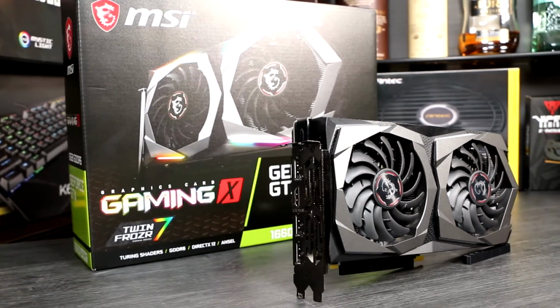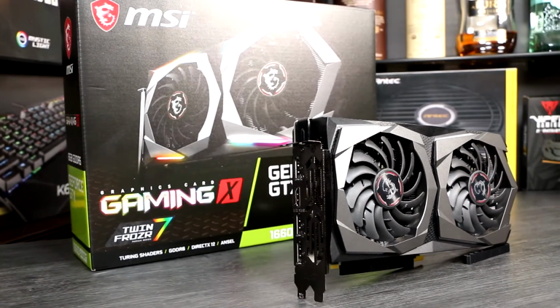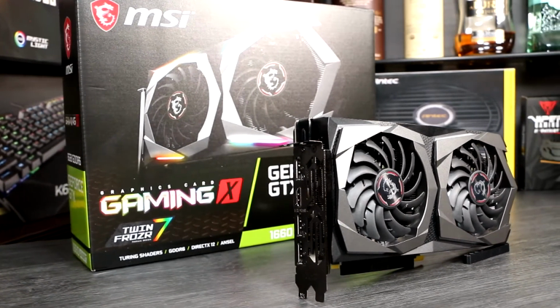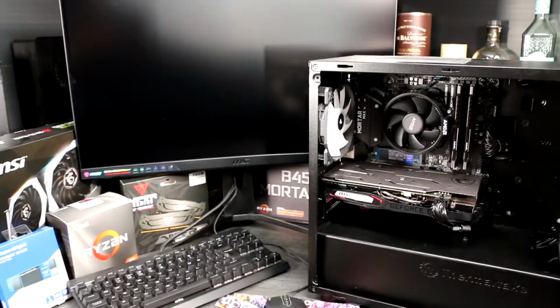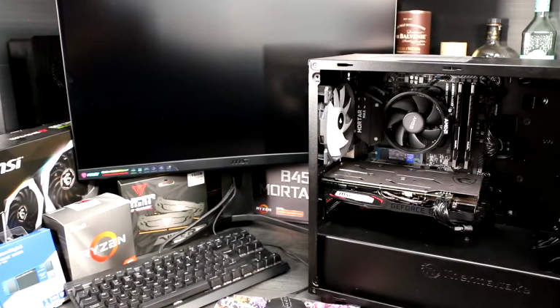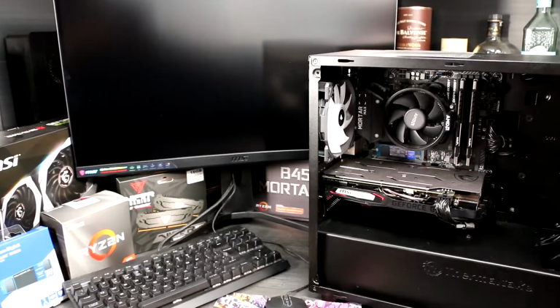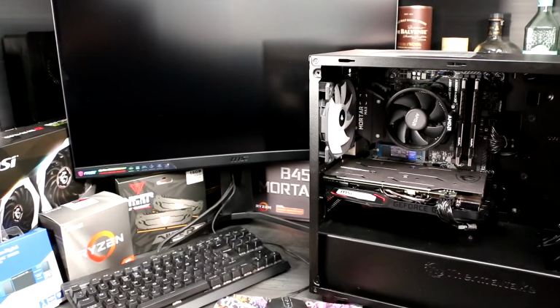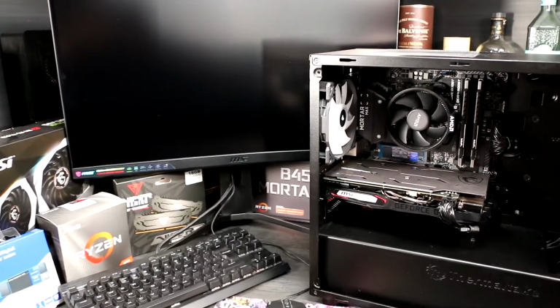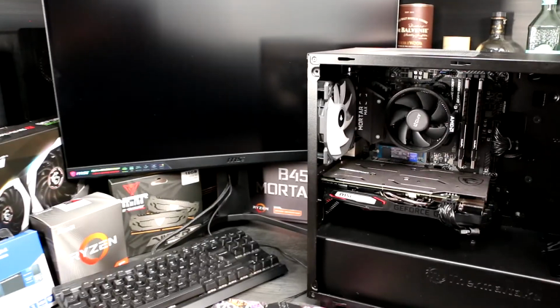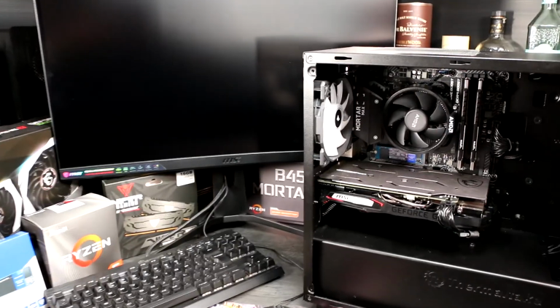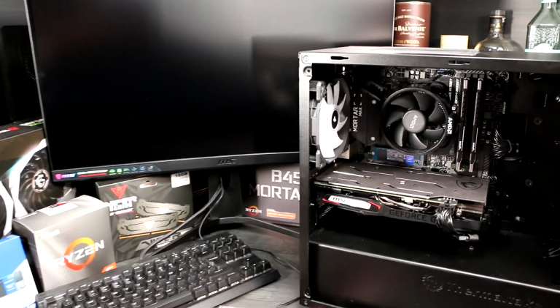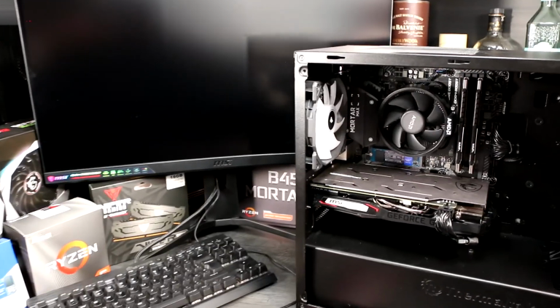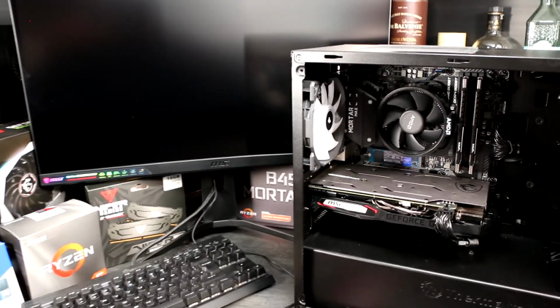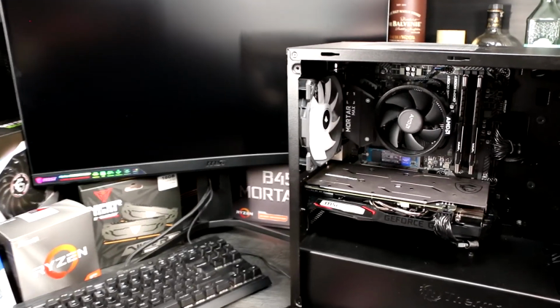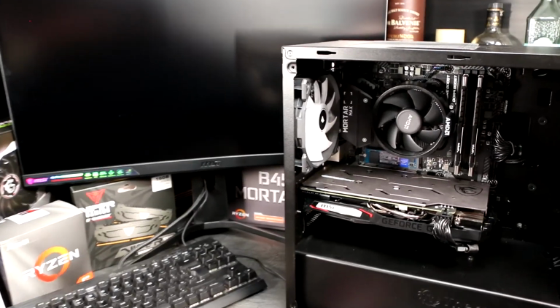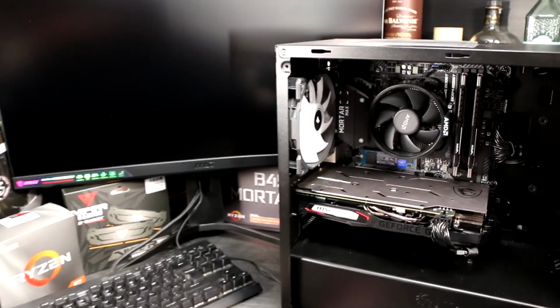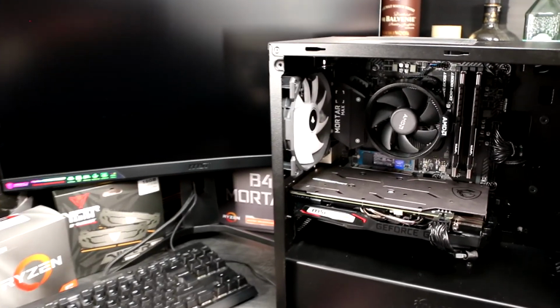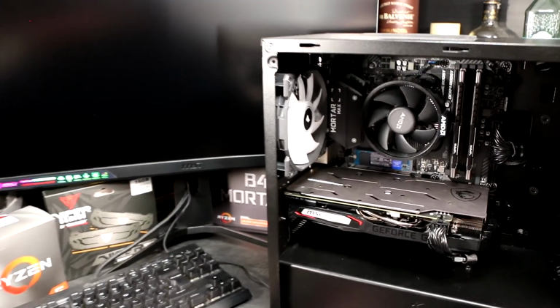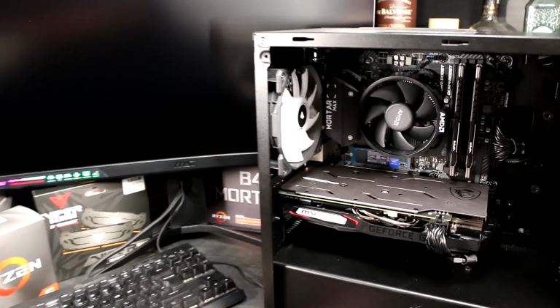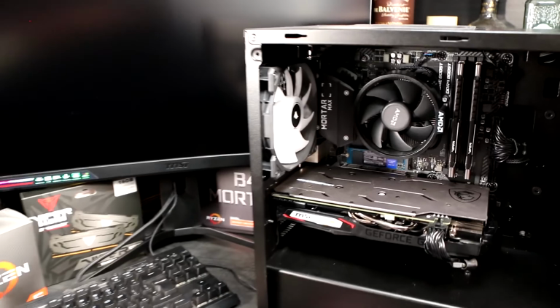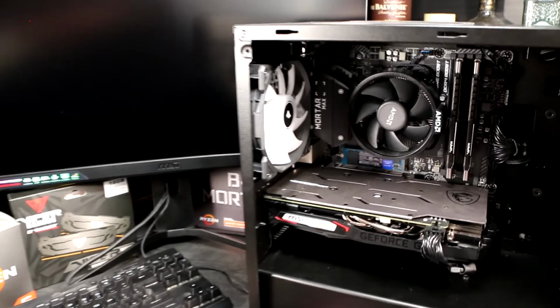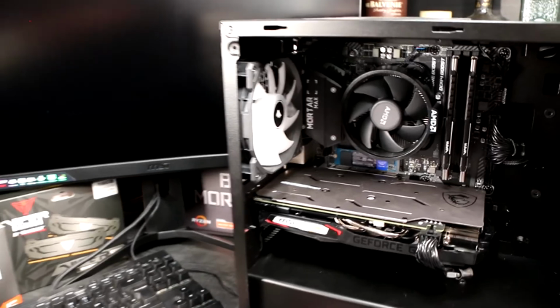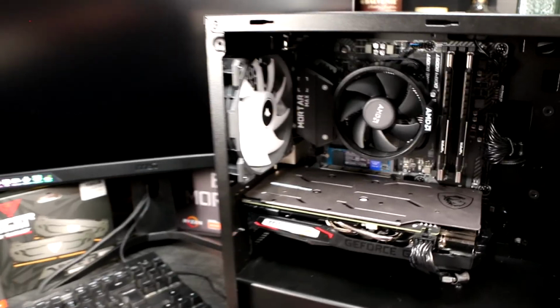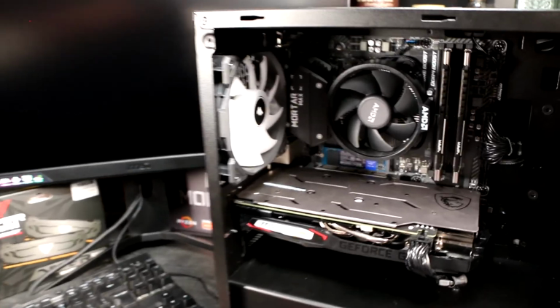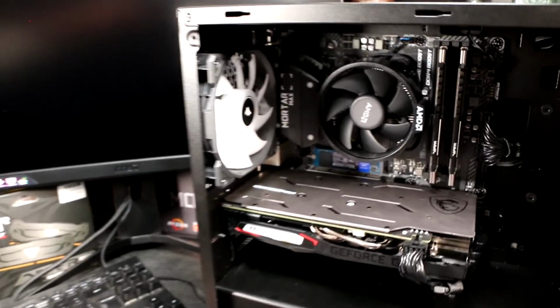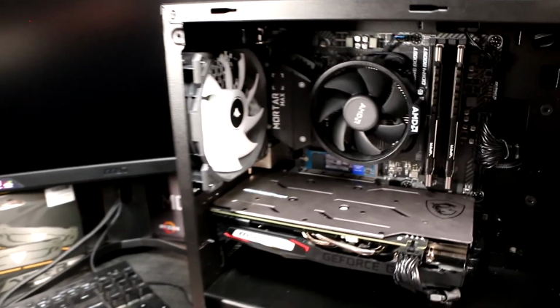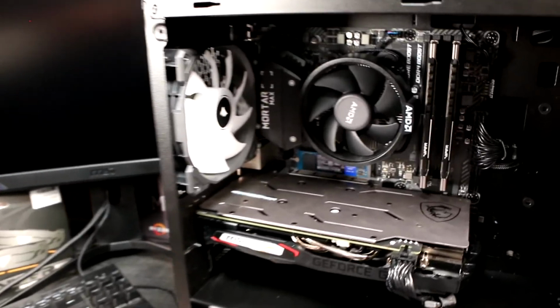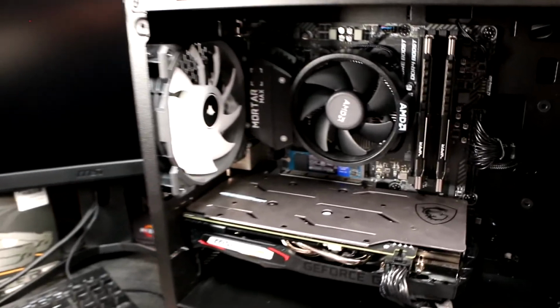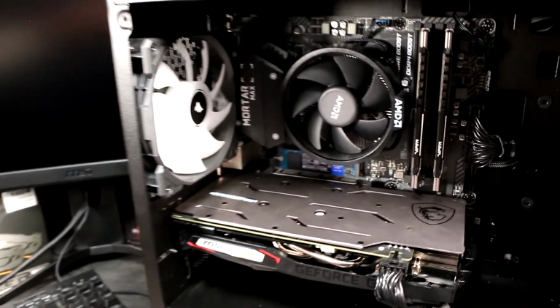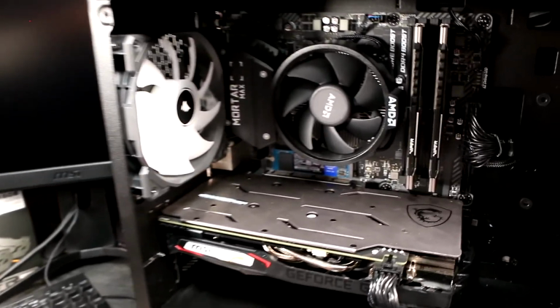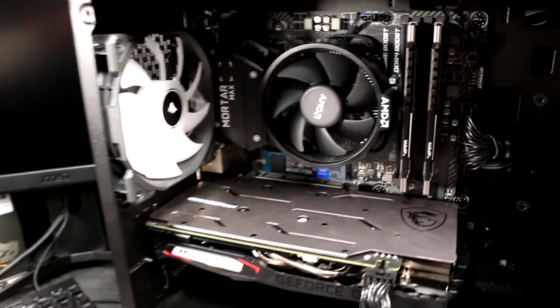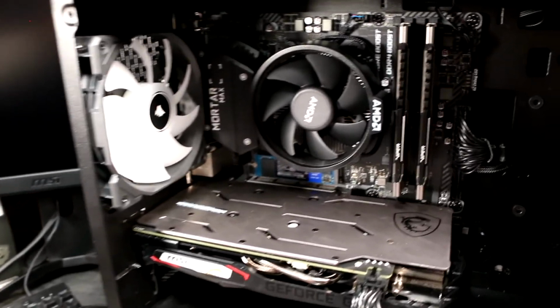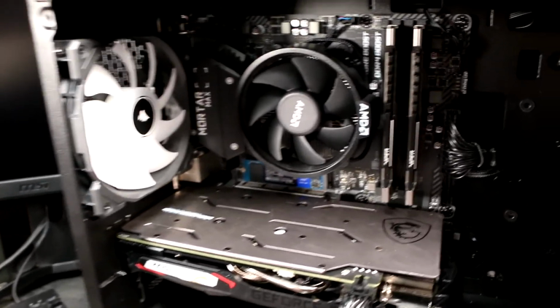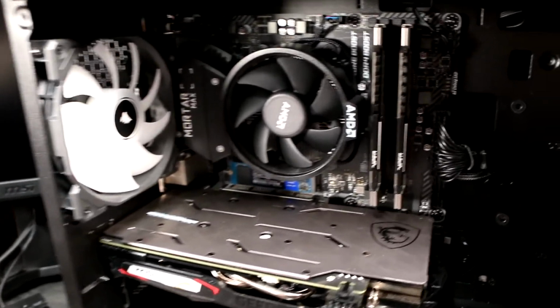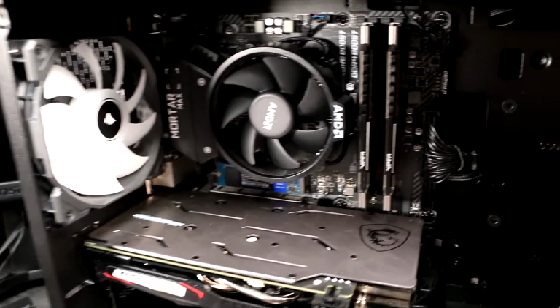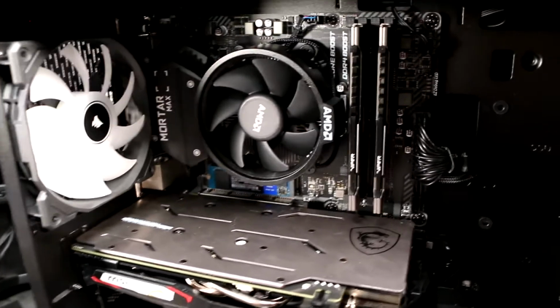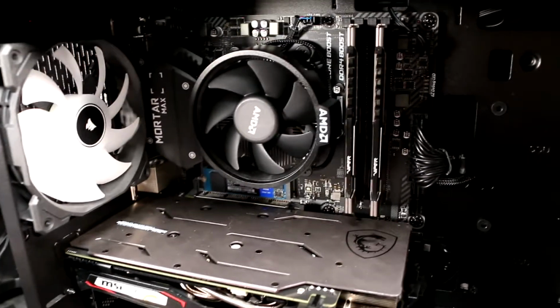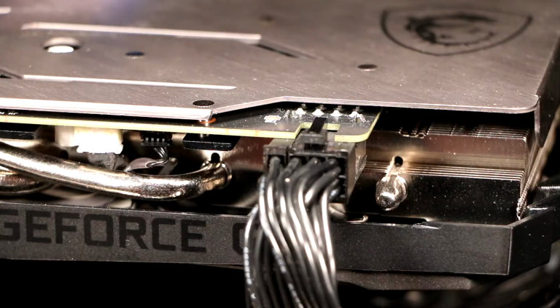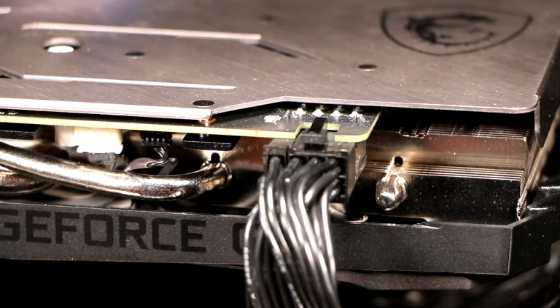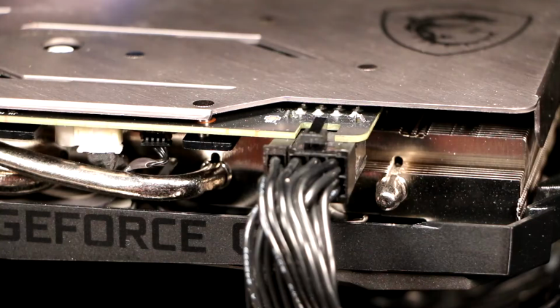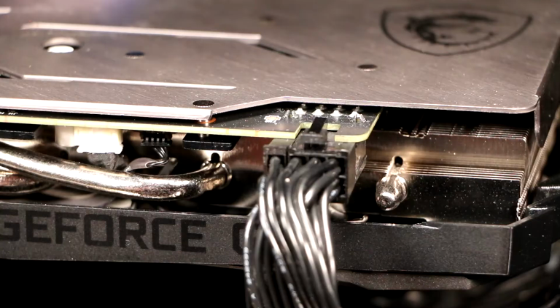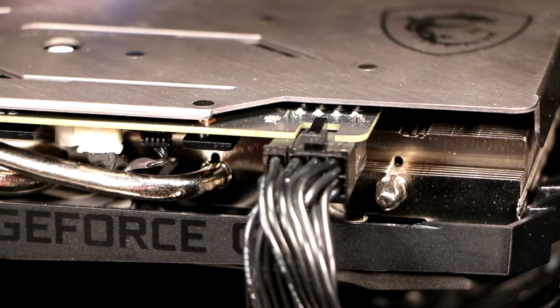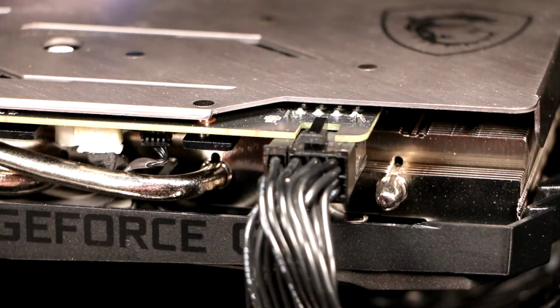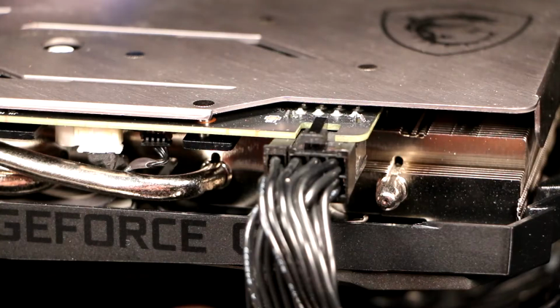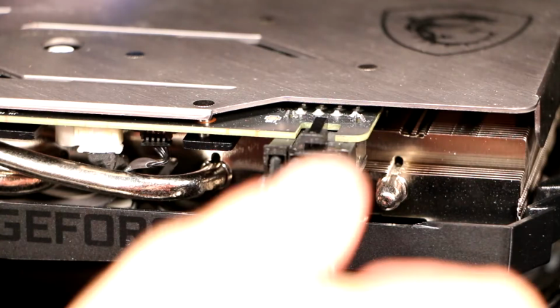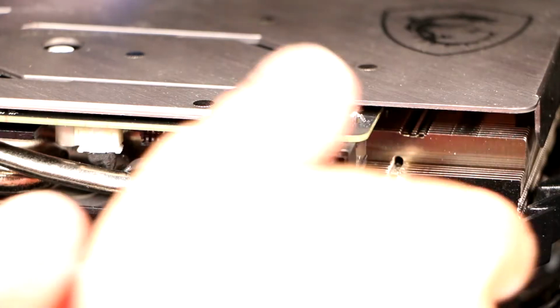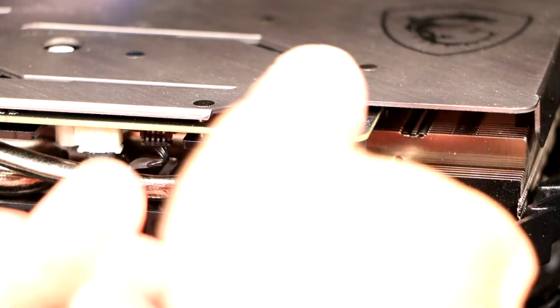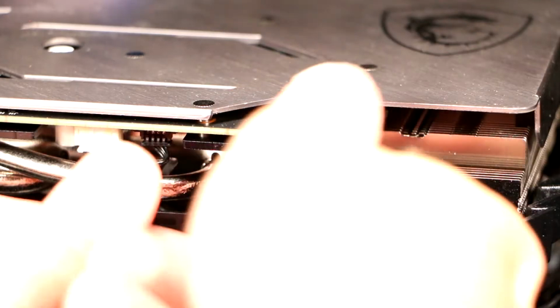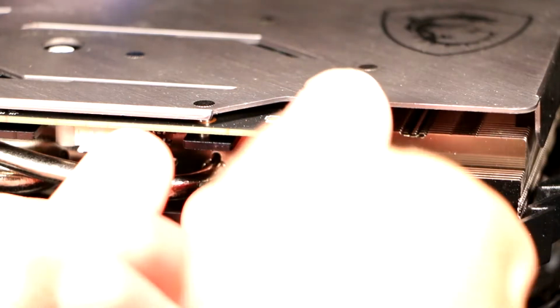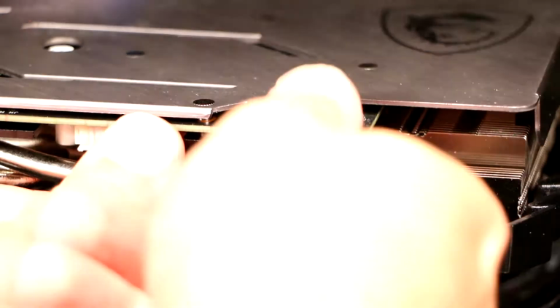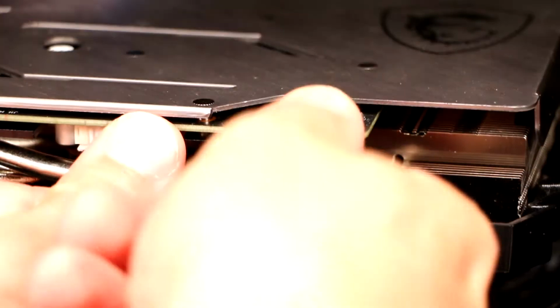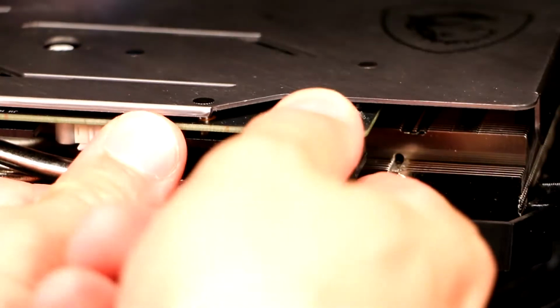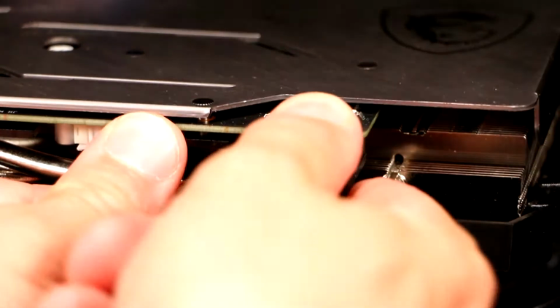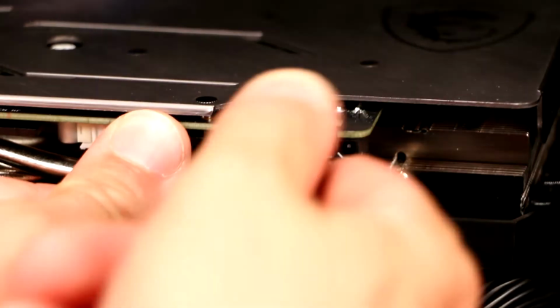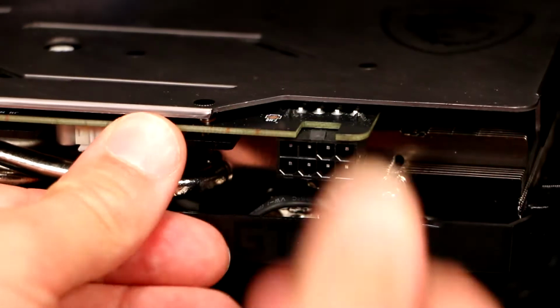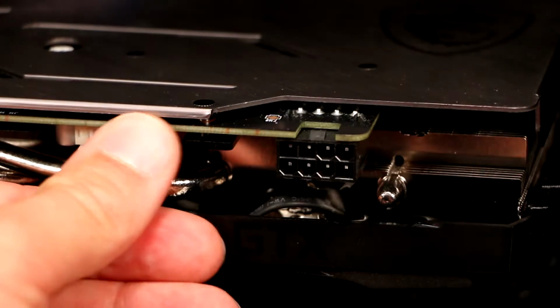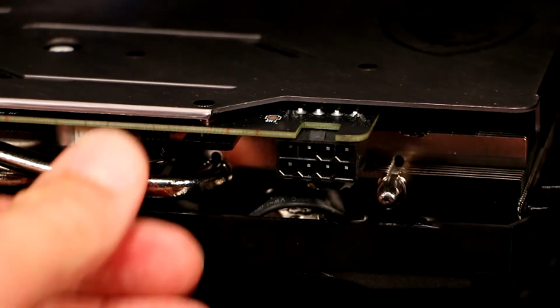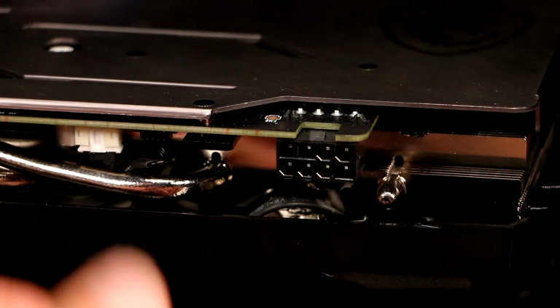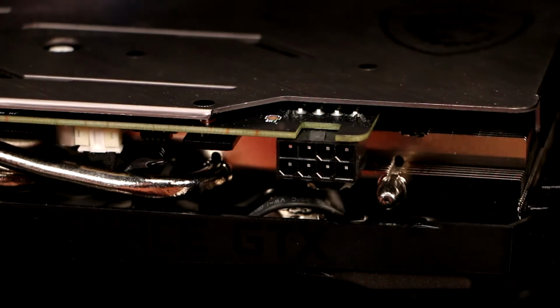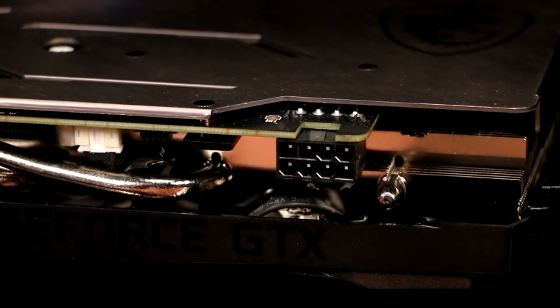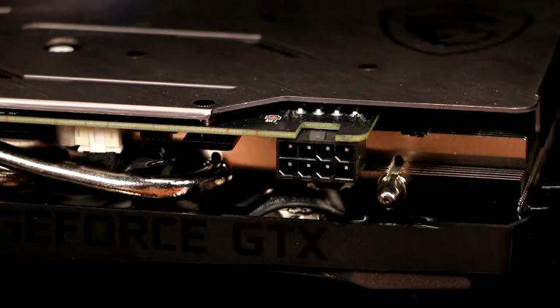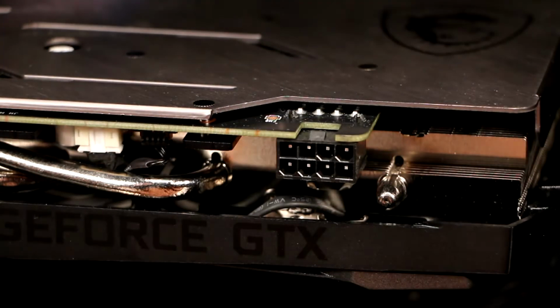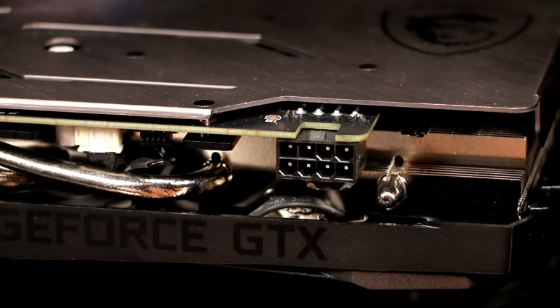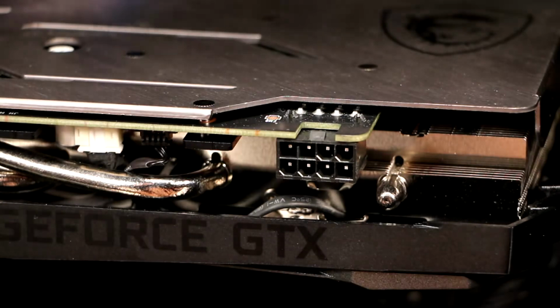You need to provide power to all the input sockets on the graphics card for it to work. Start by removing the old graphics card if one is installed.